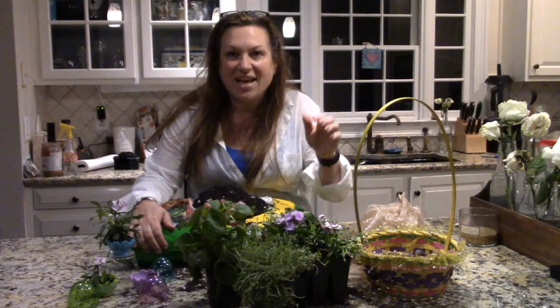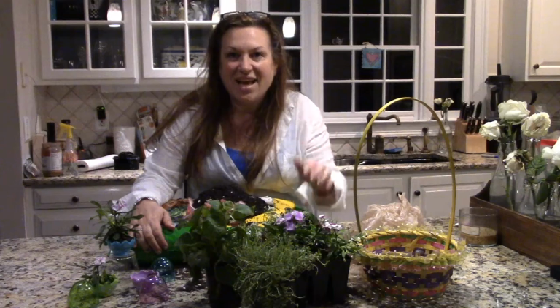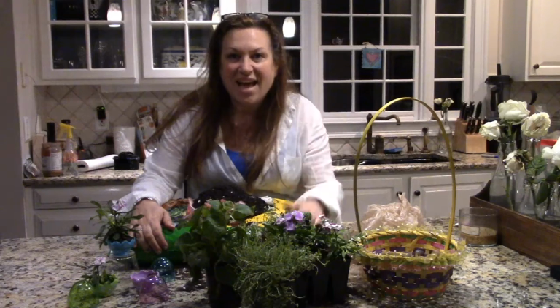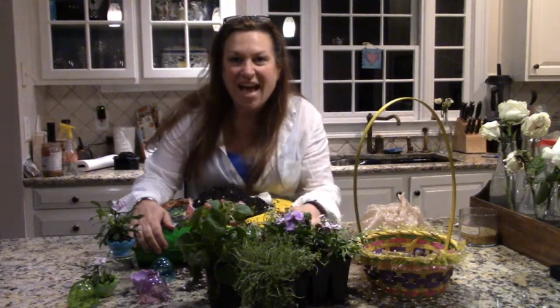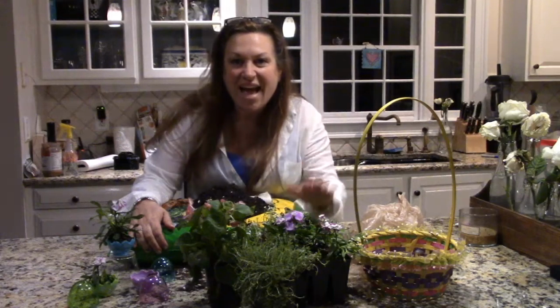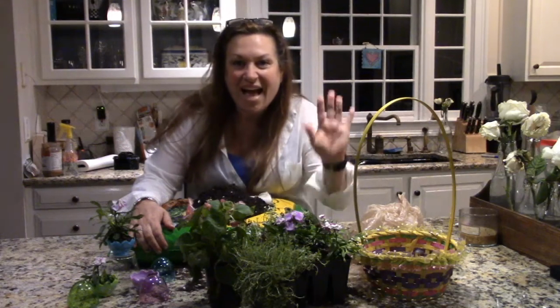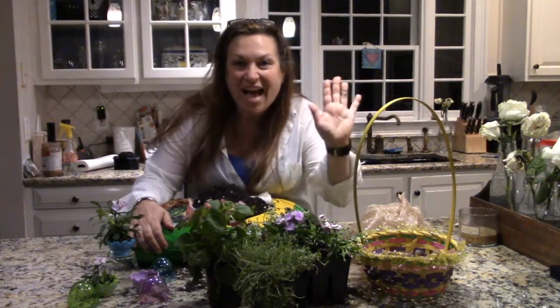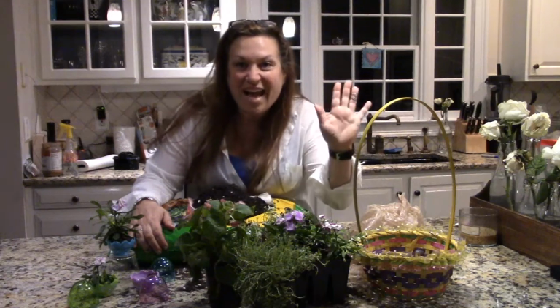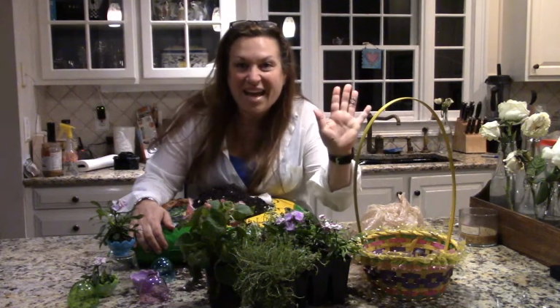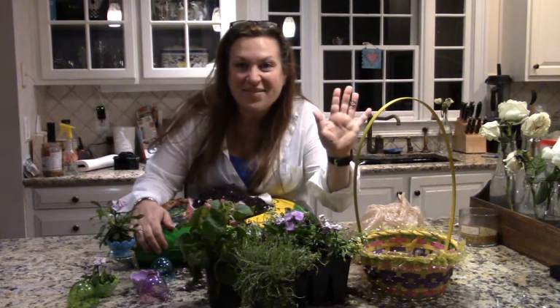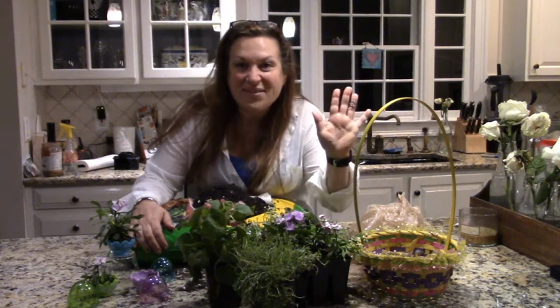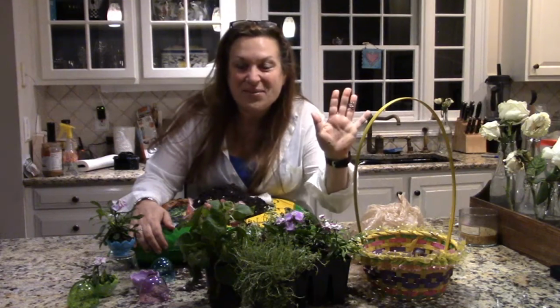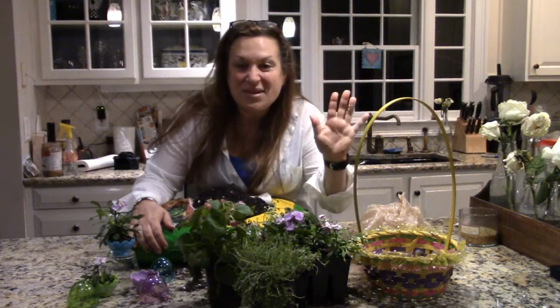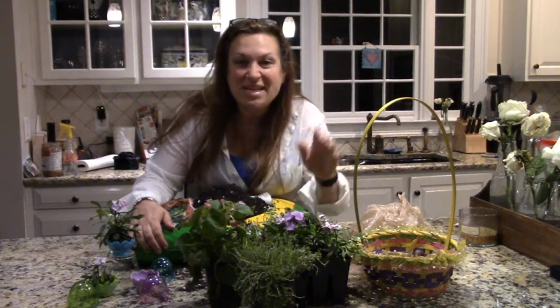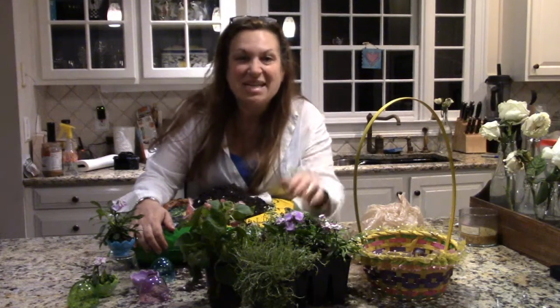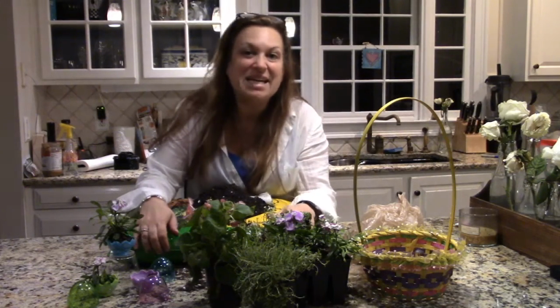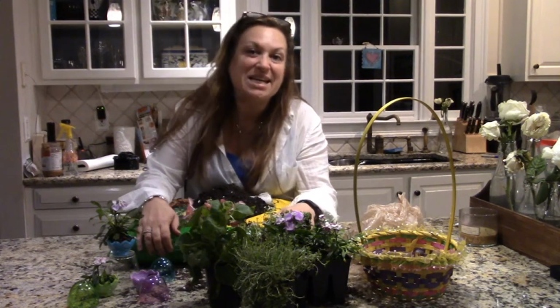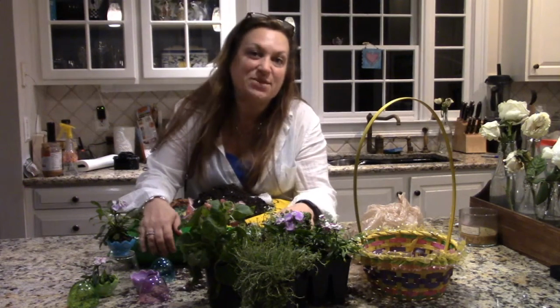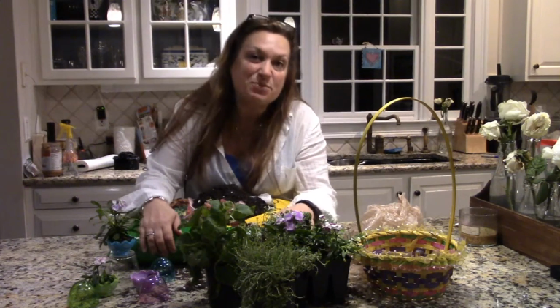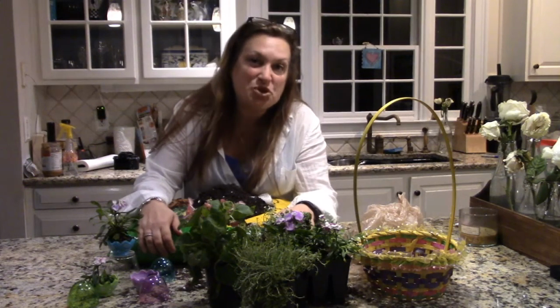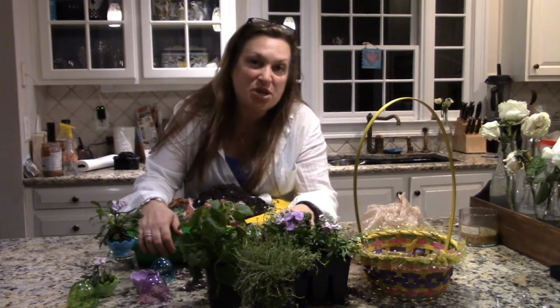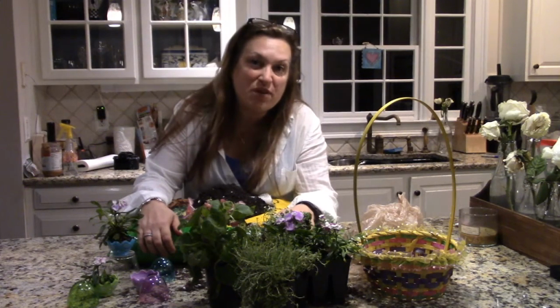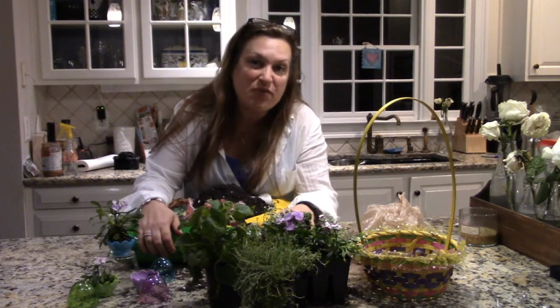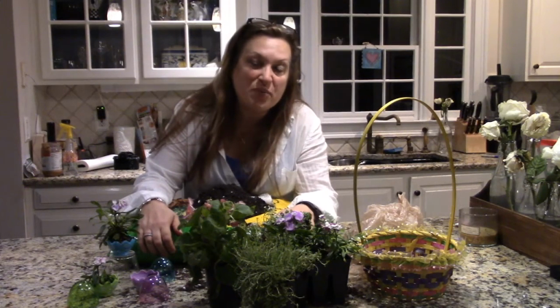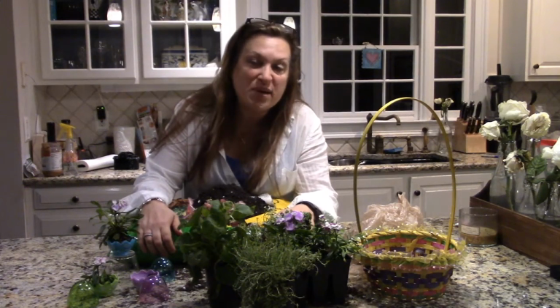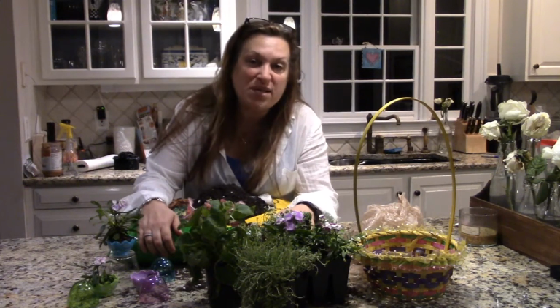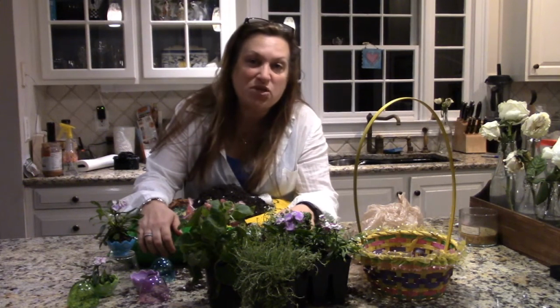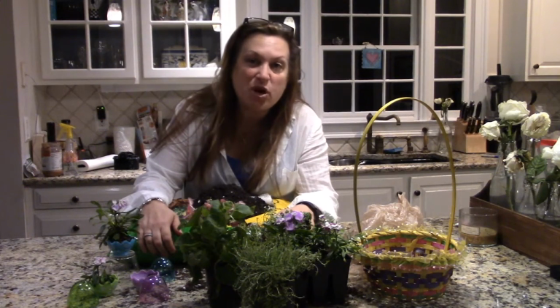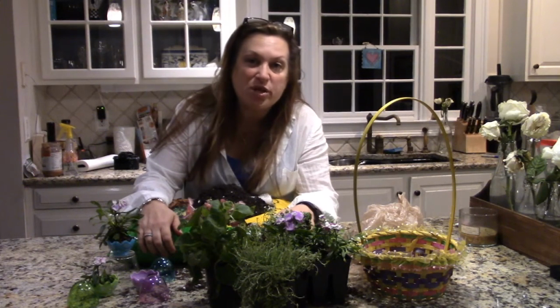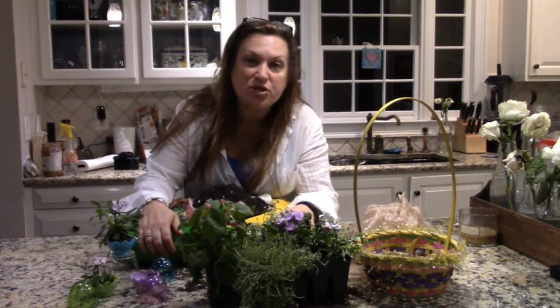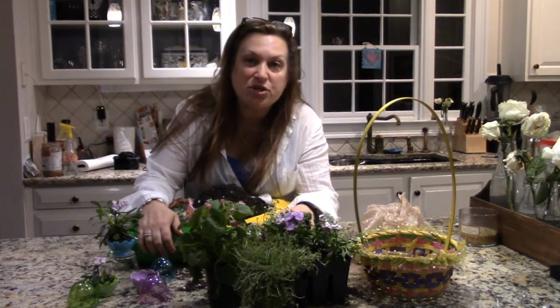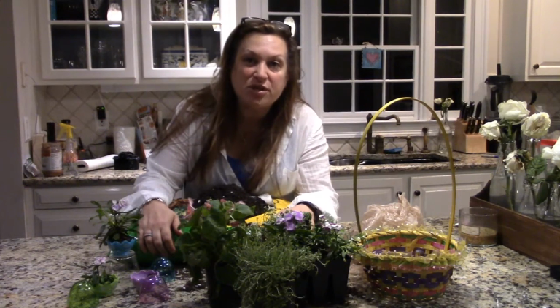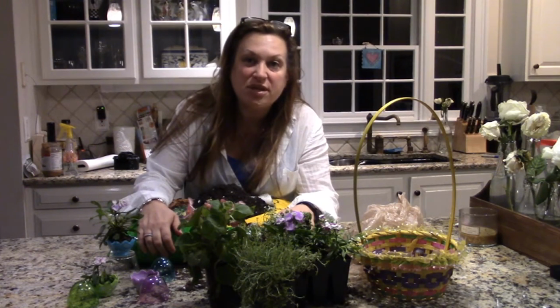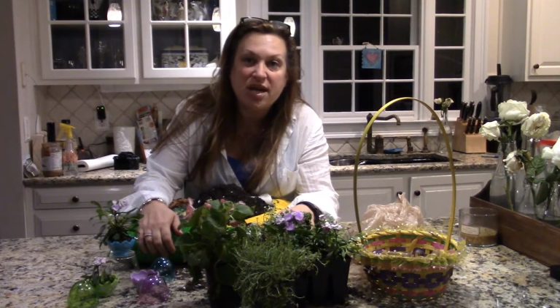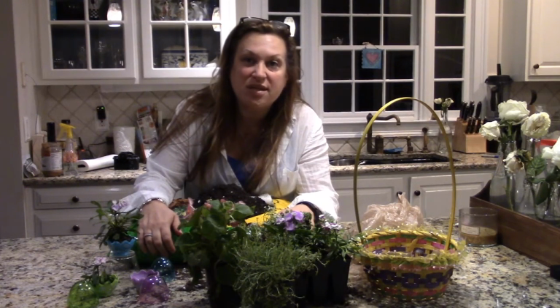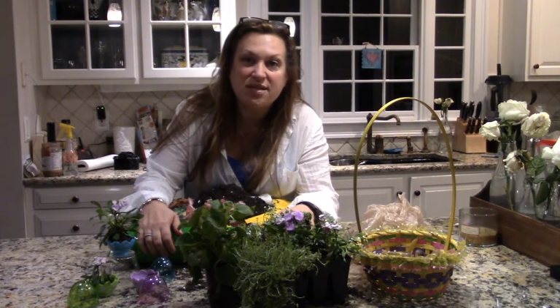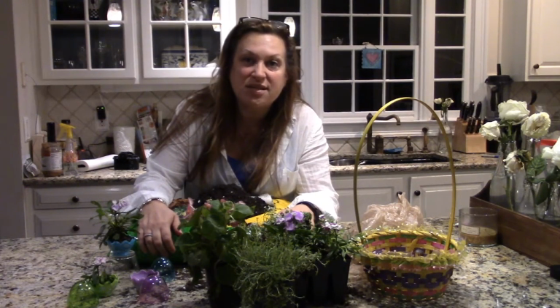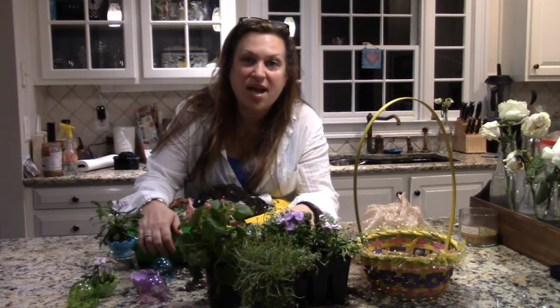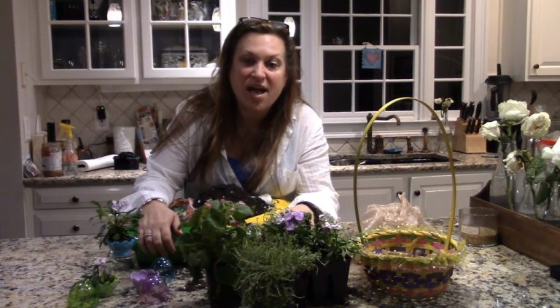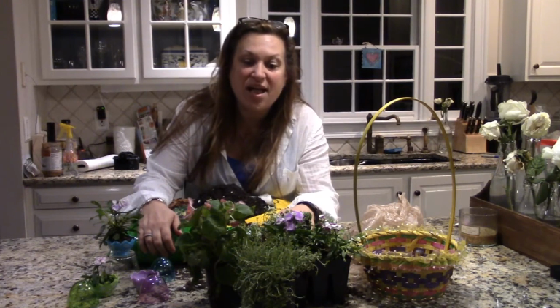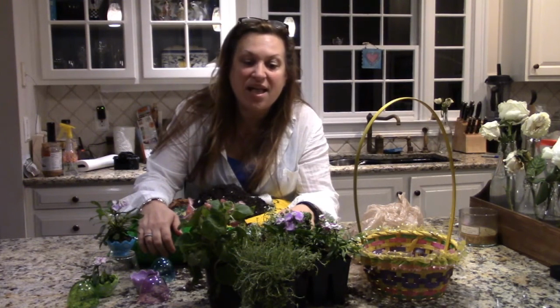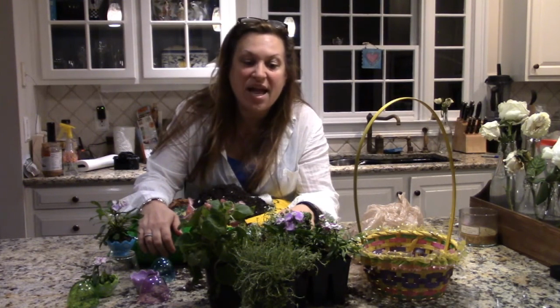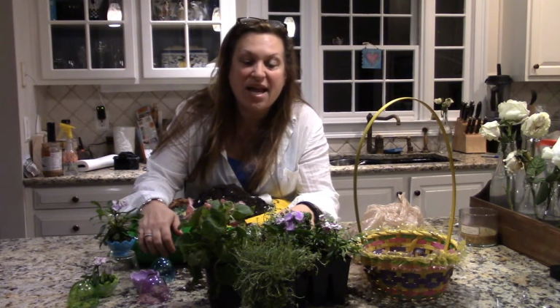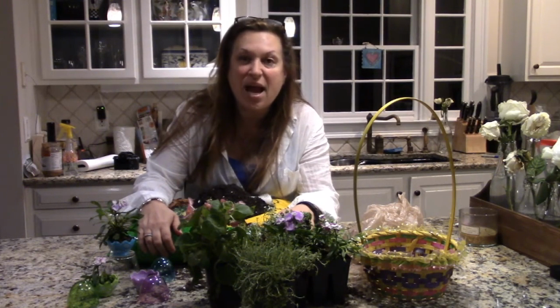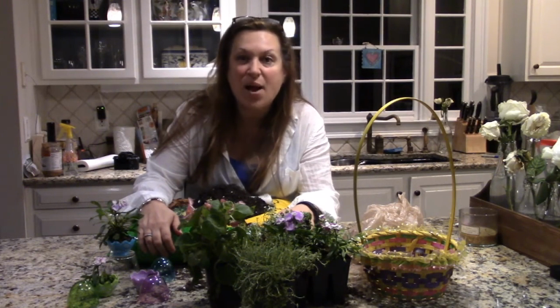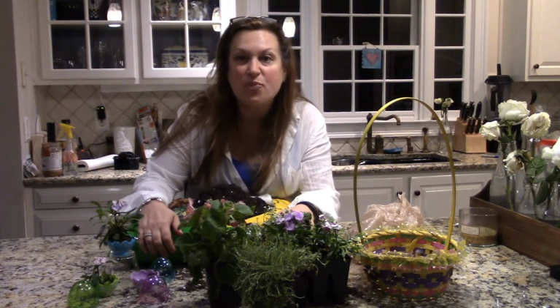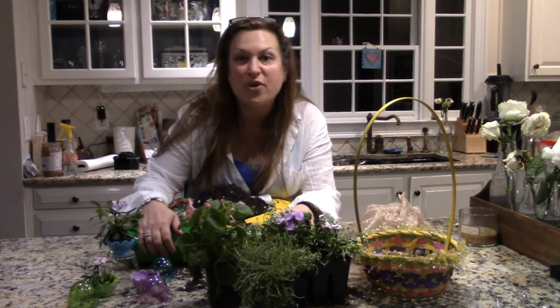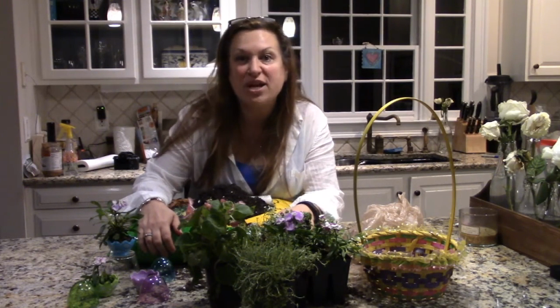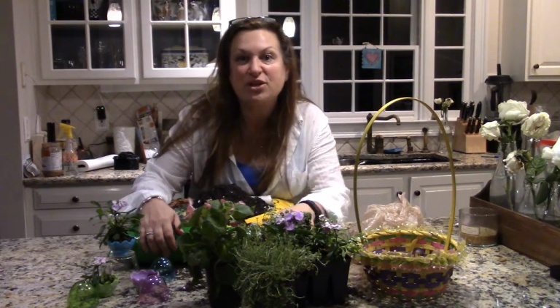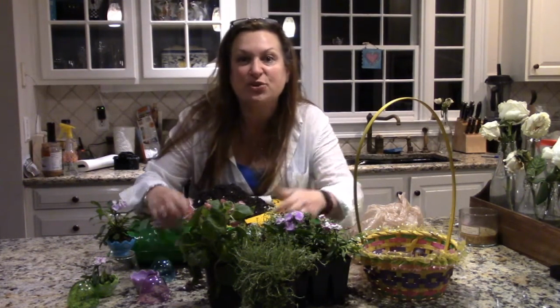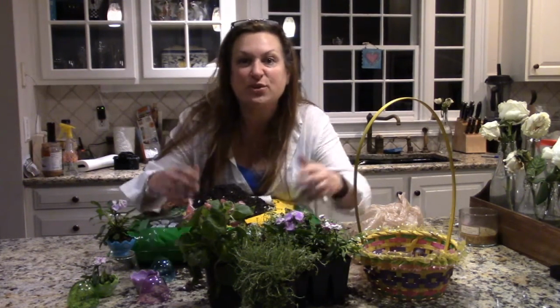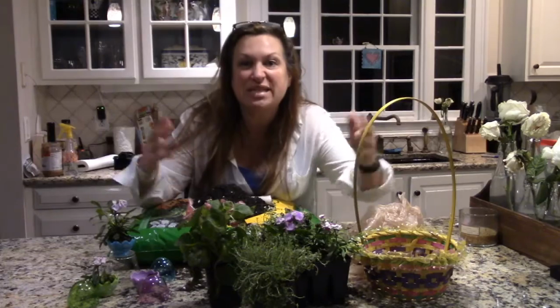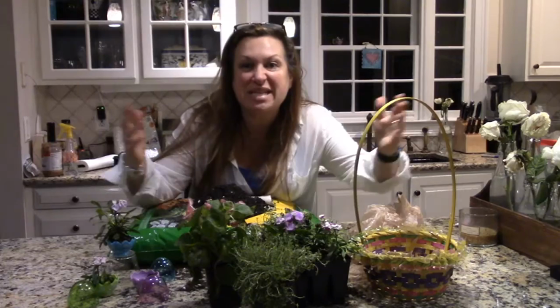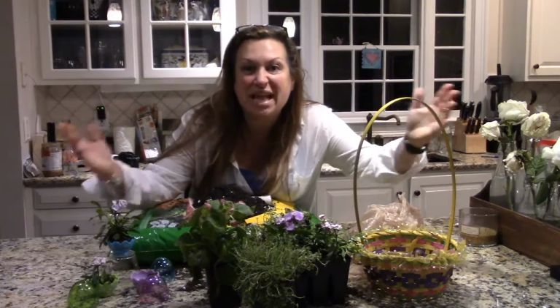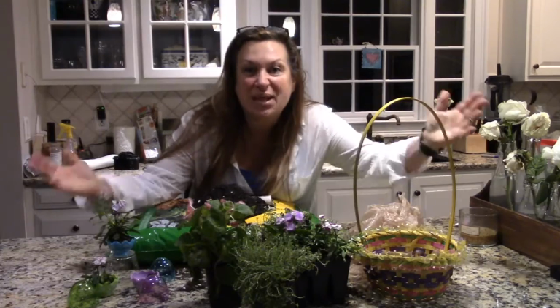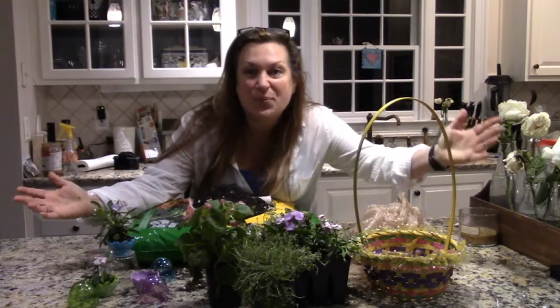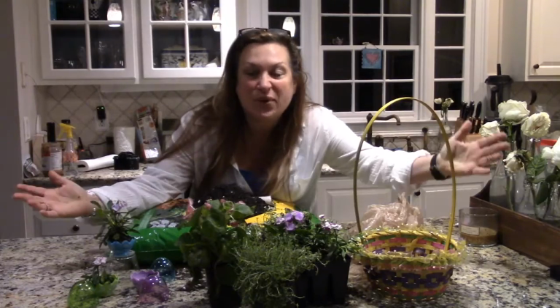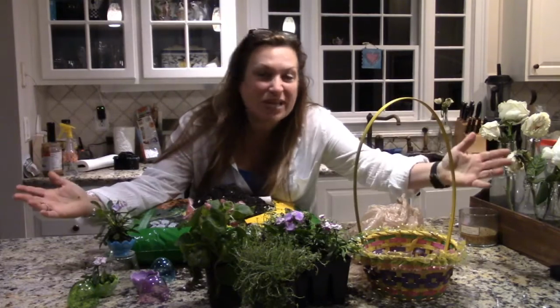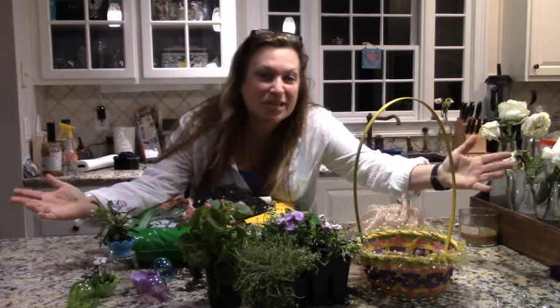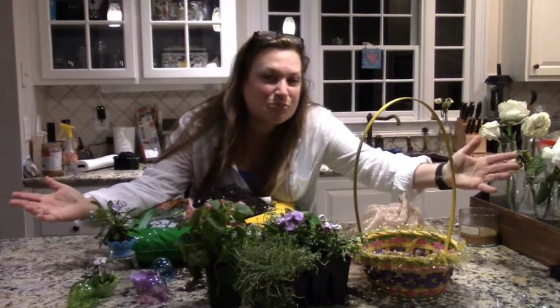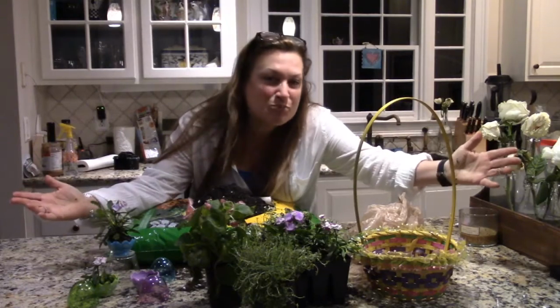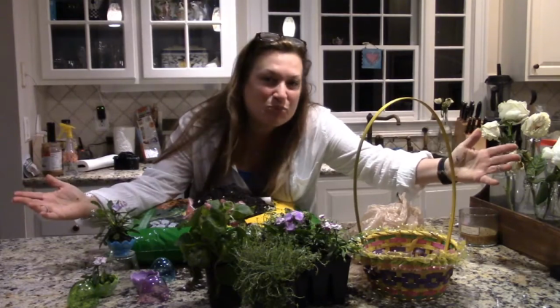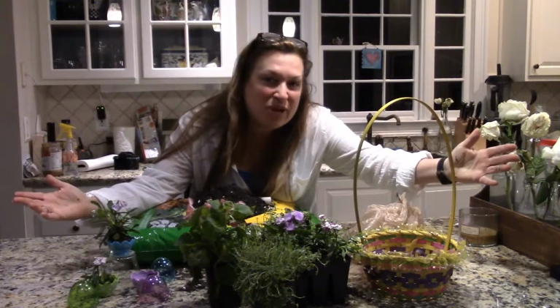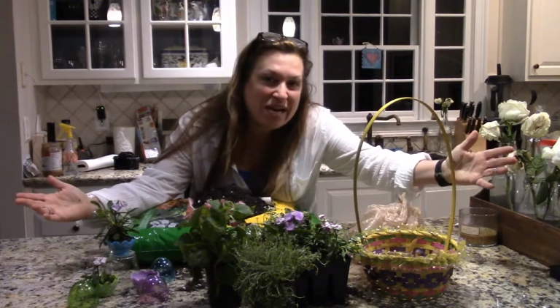Hi everyone, it's Michelle from itsartturn.style and I'm ready to celebrate spring!